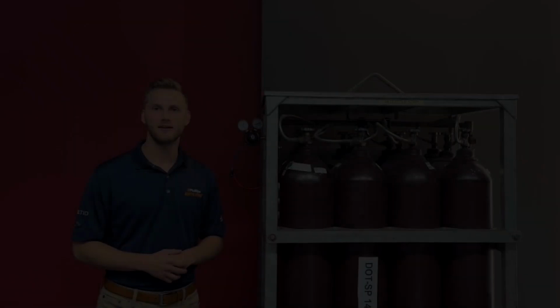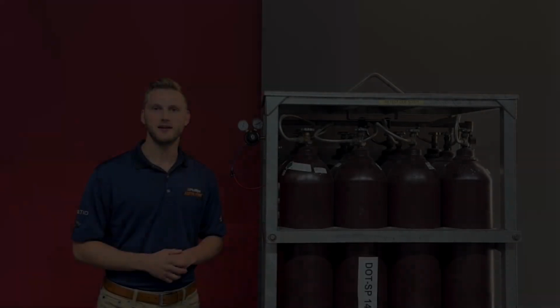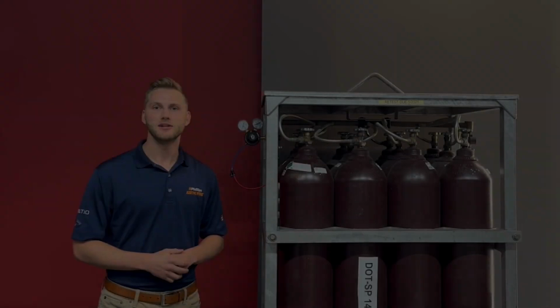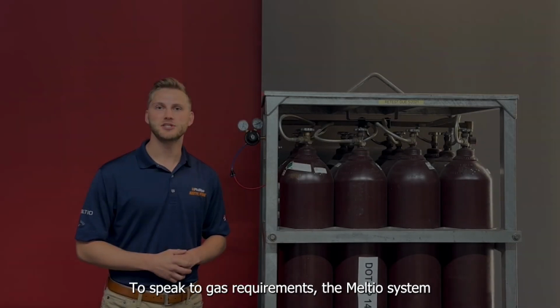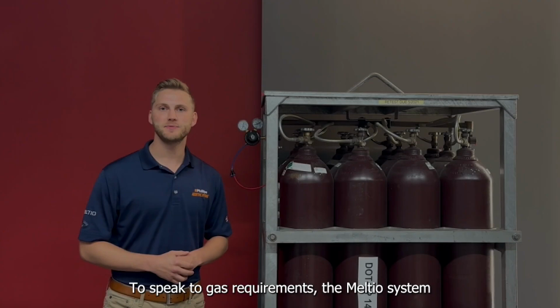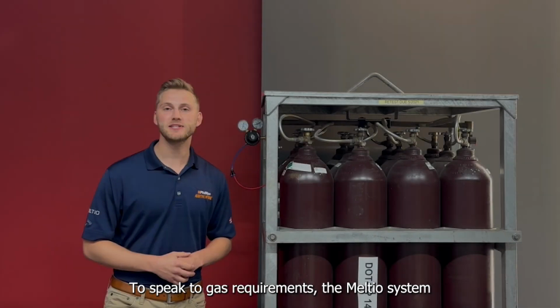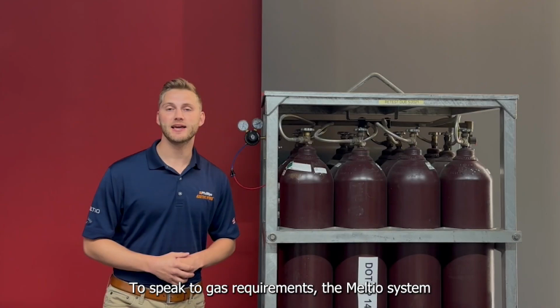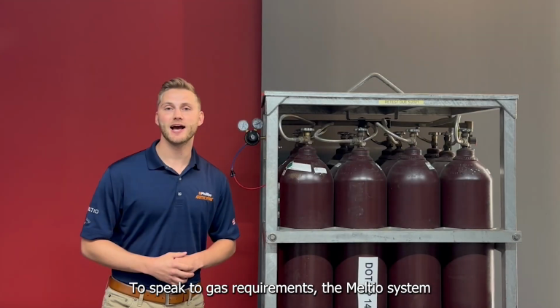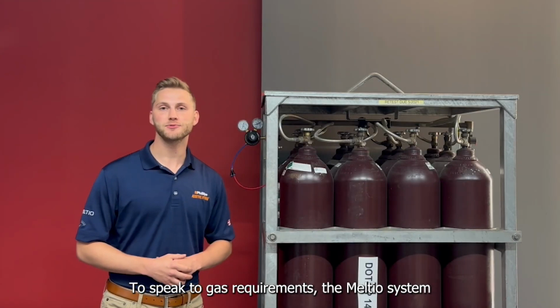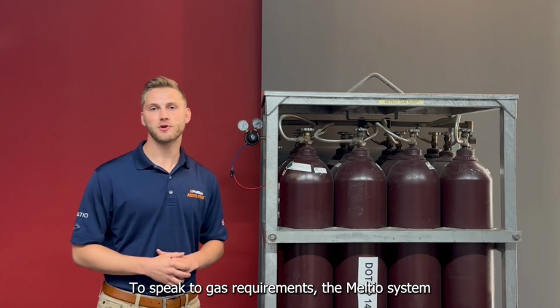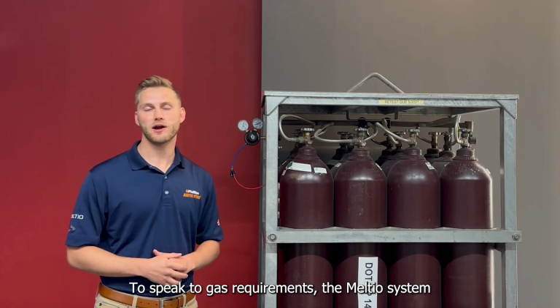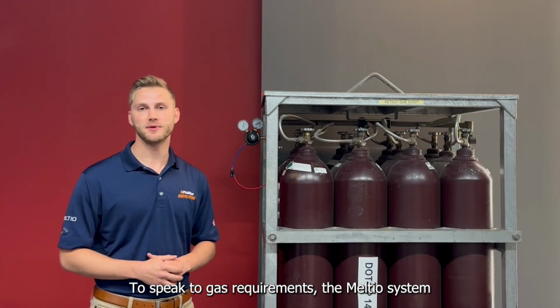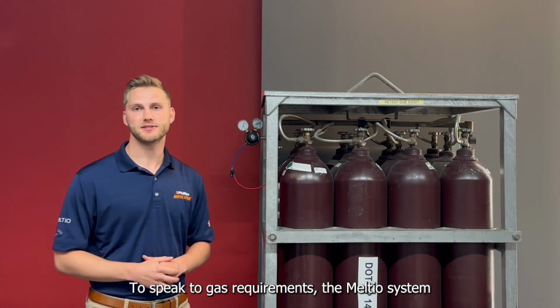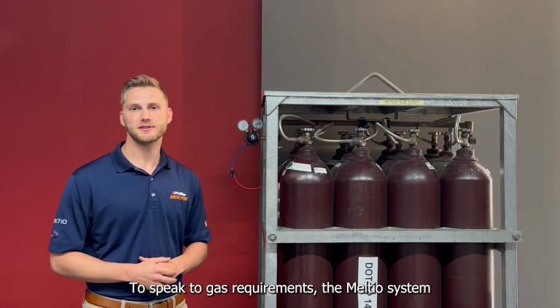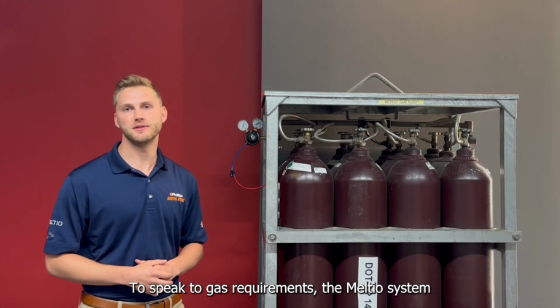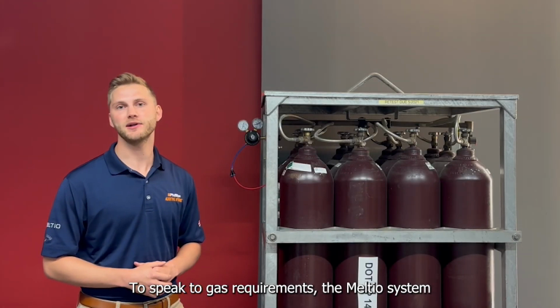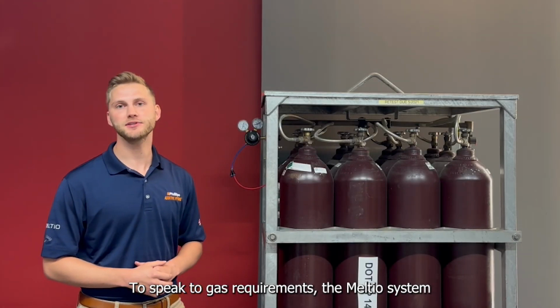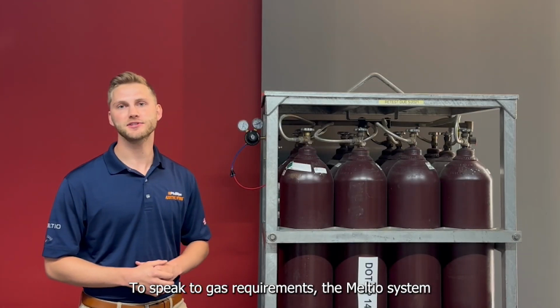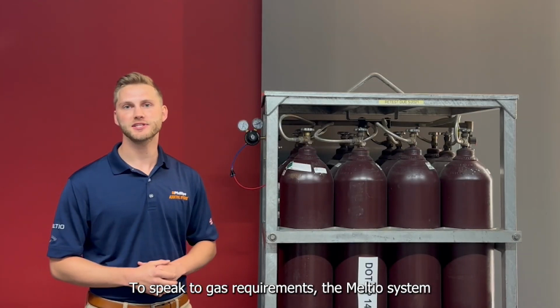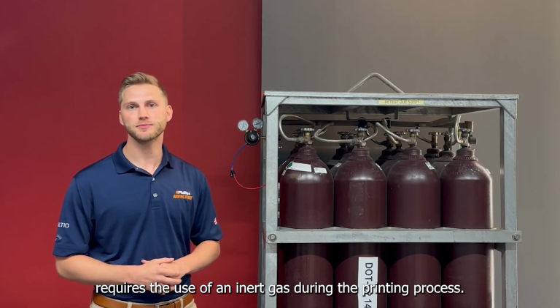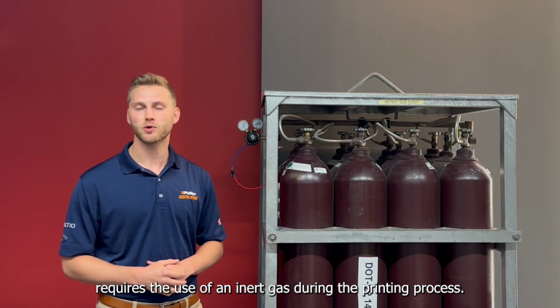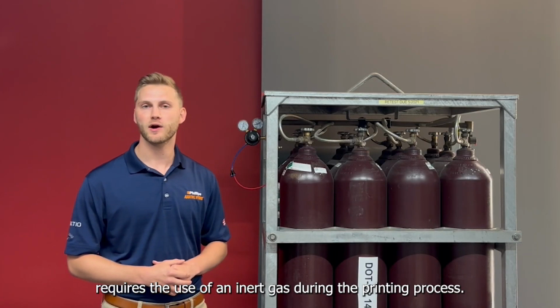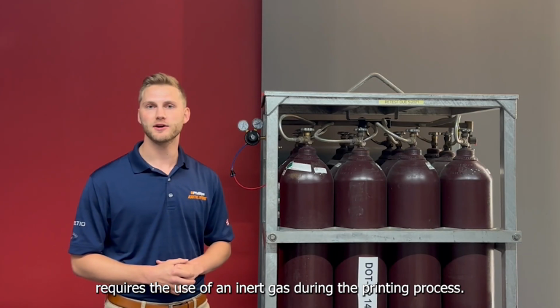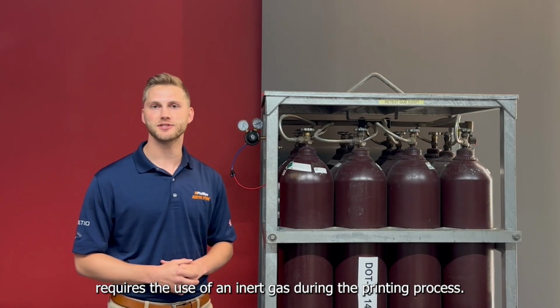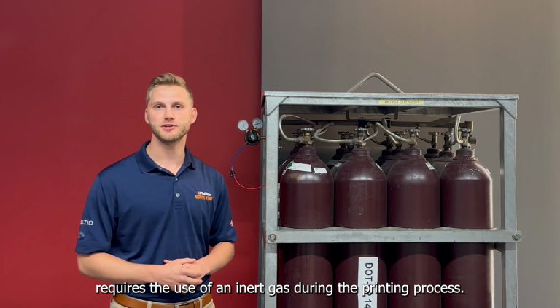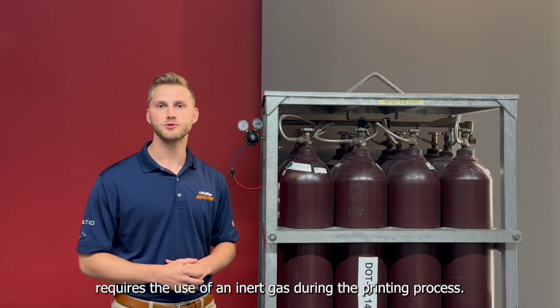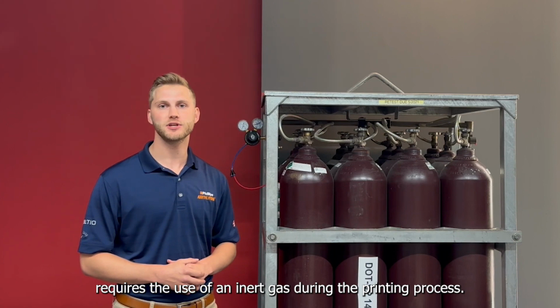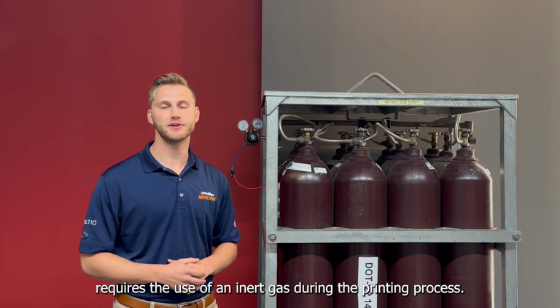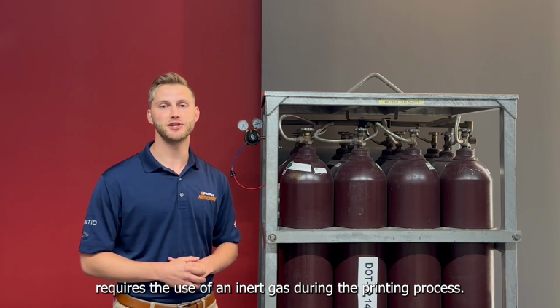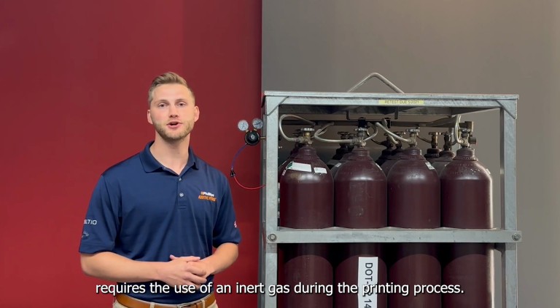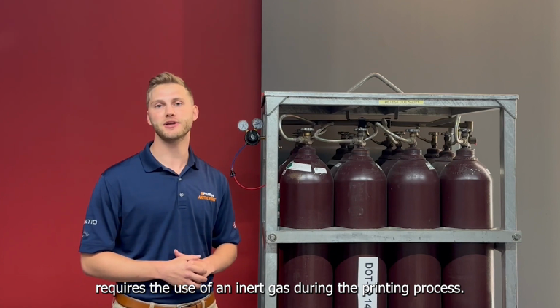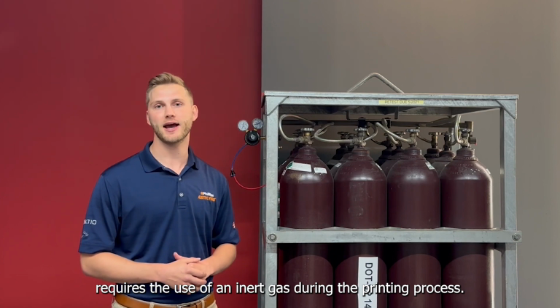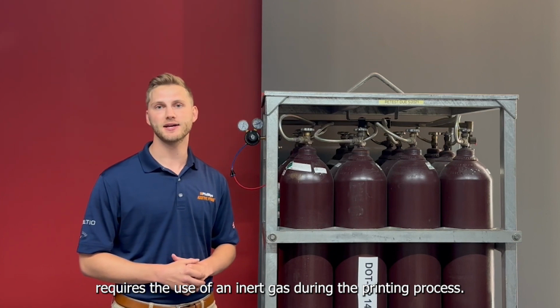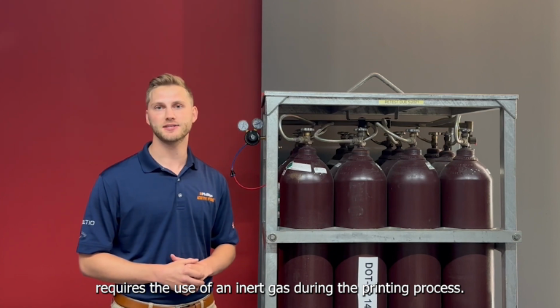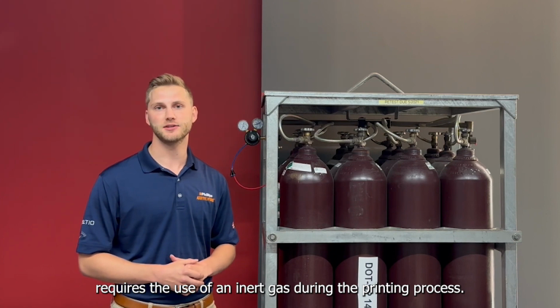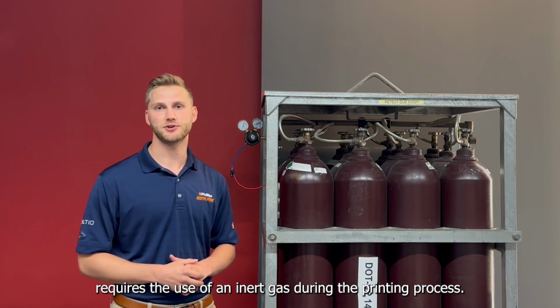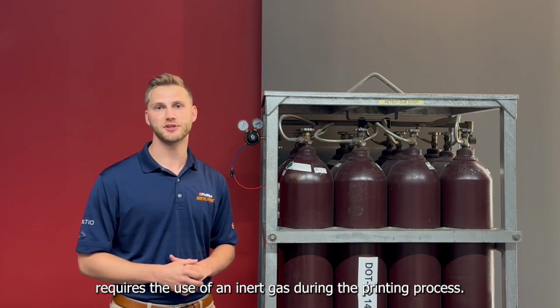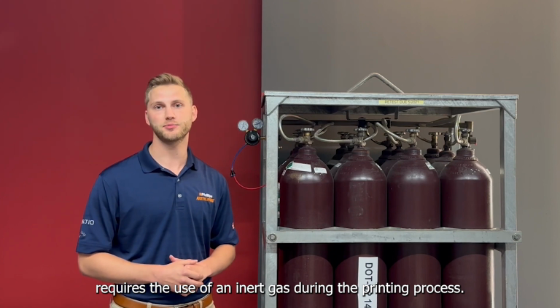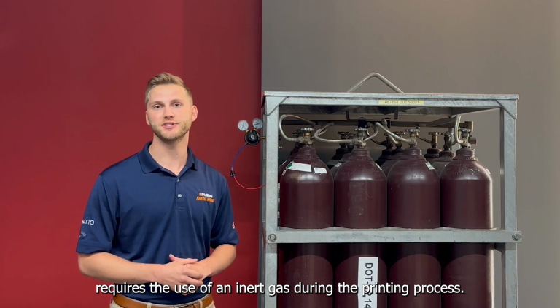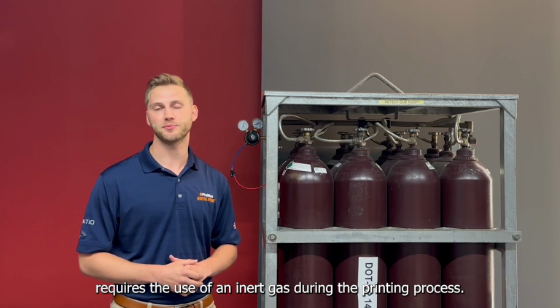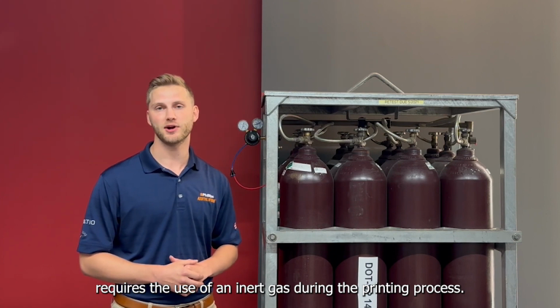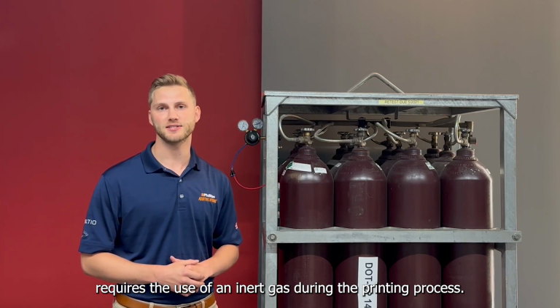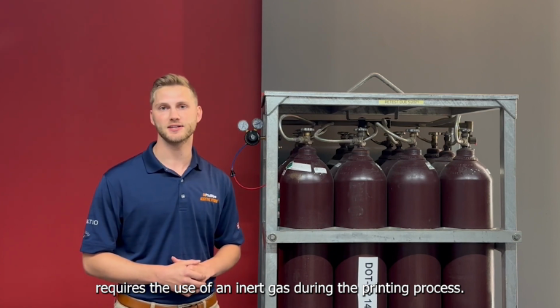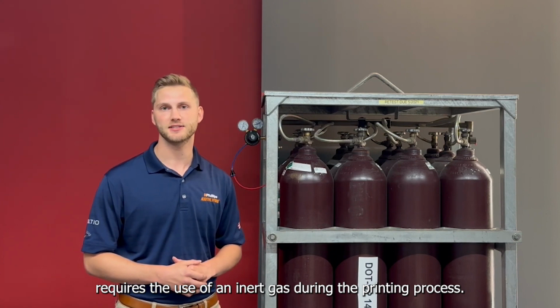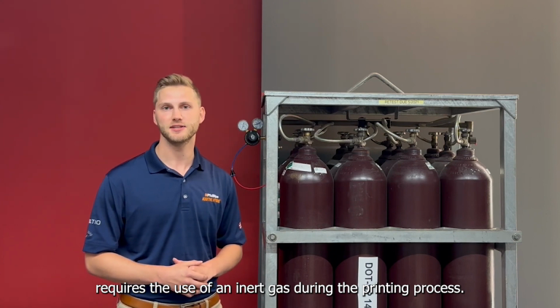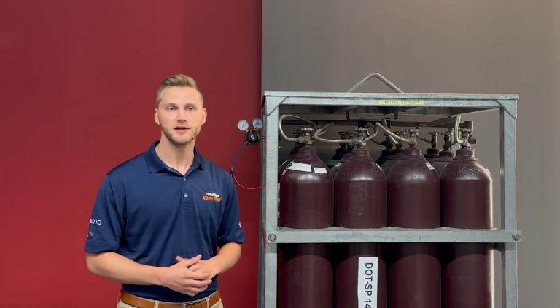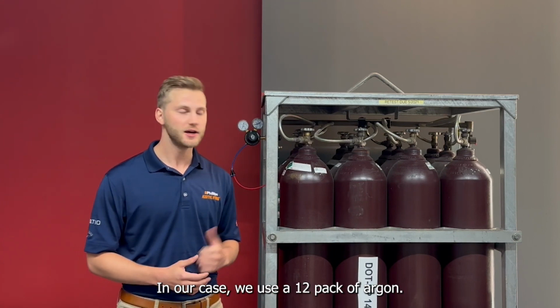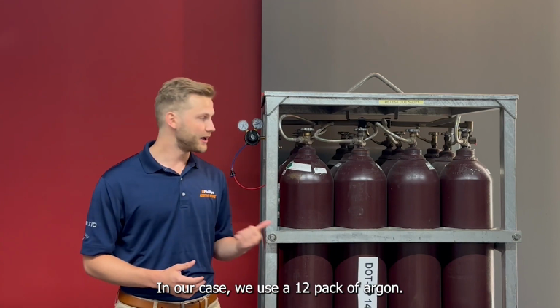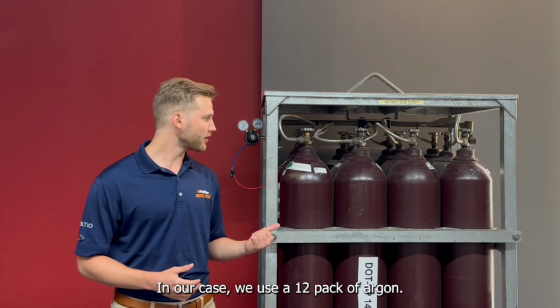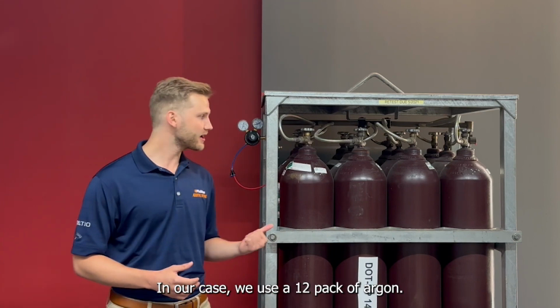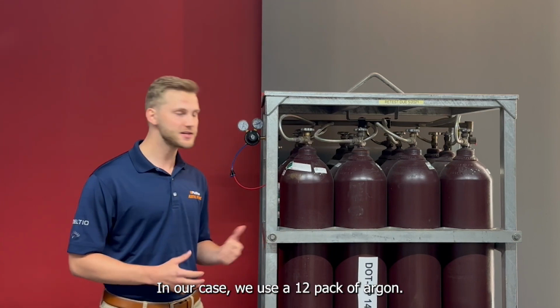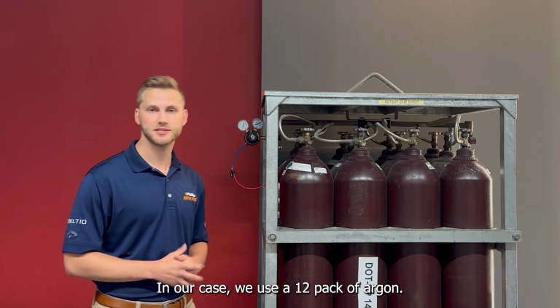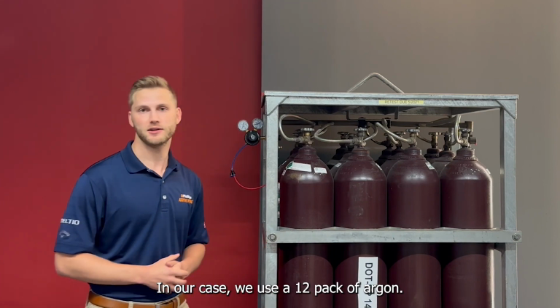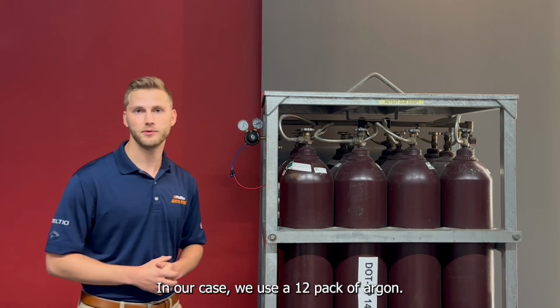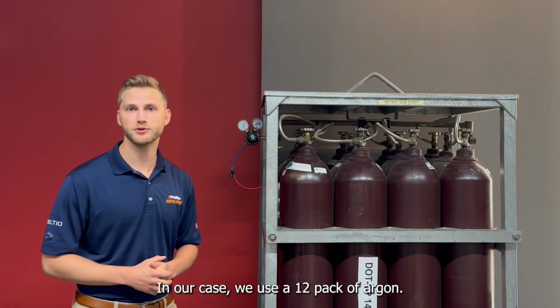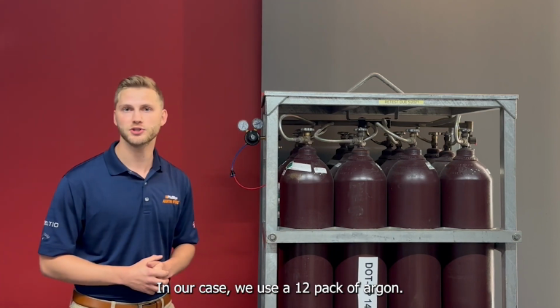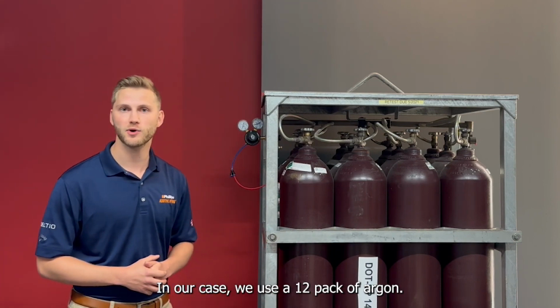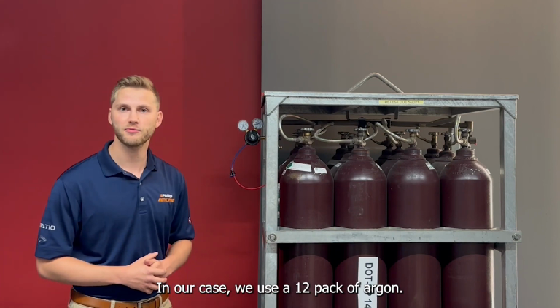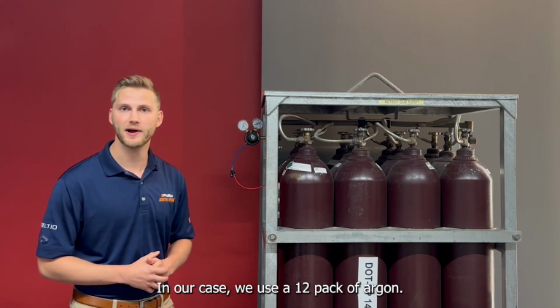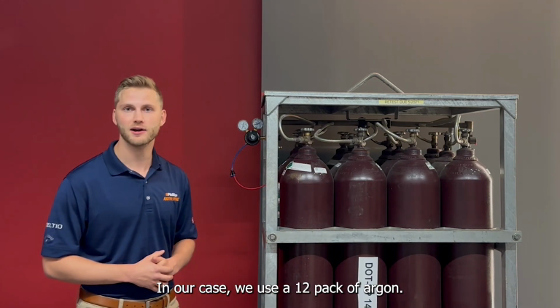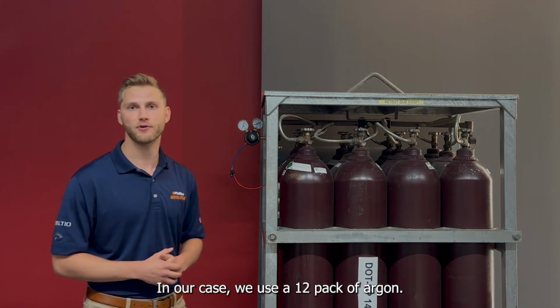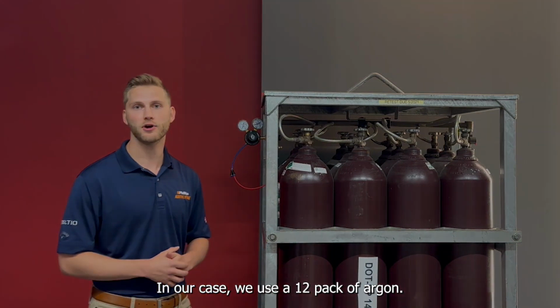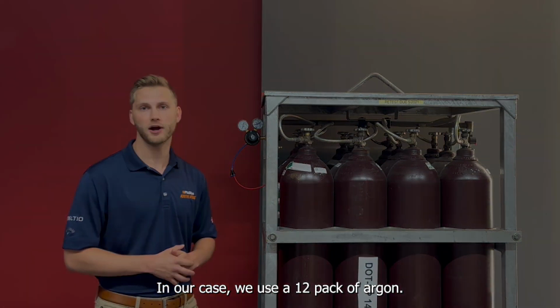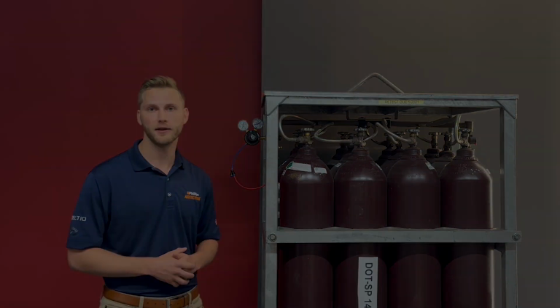To speak to gas requirements, the Meltio system requires the use of an inert gas during the printing process. In our case, we use a 12-pack of argon.